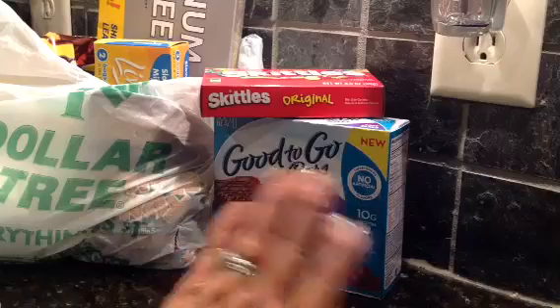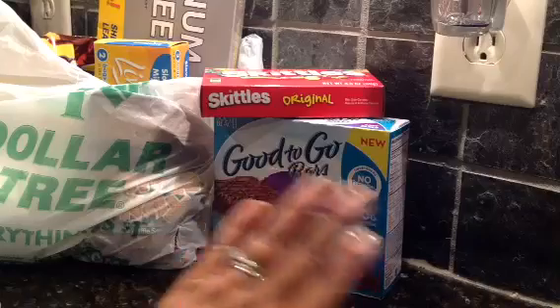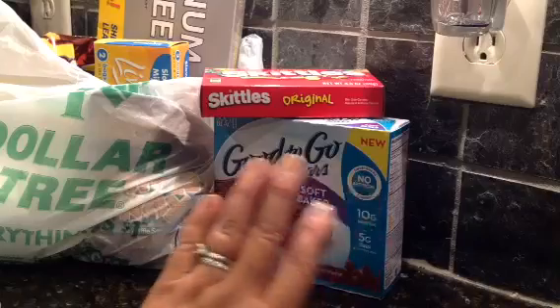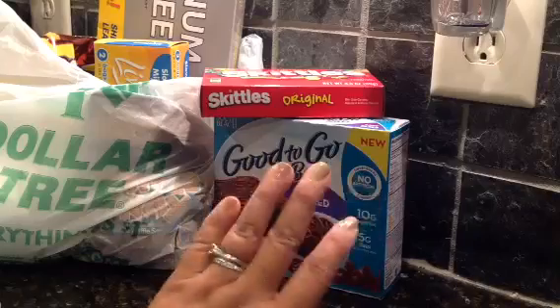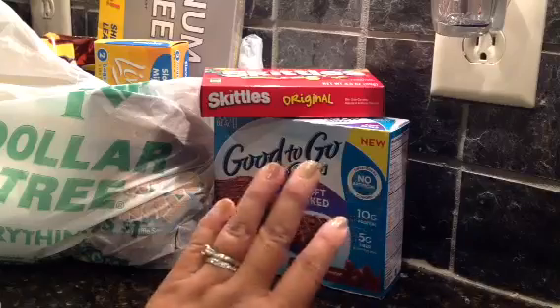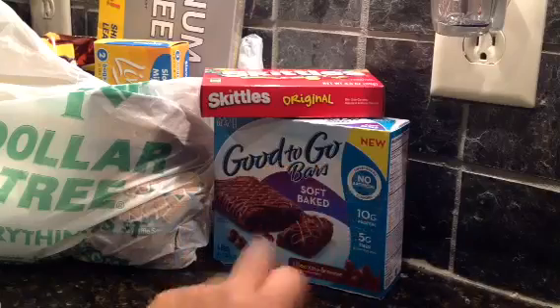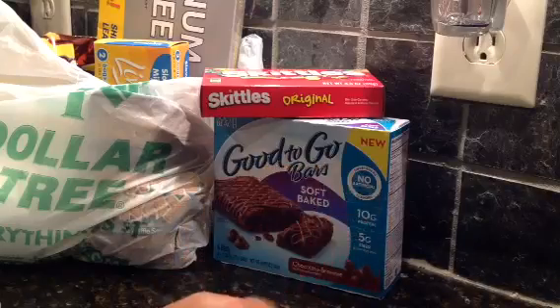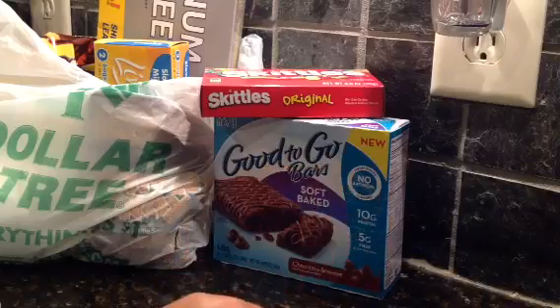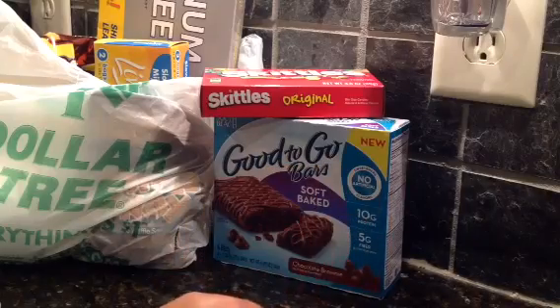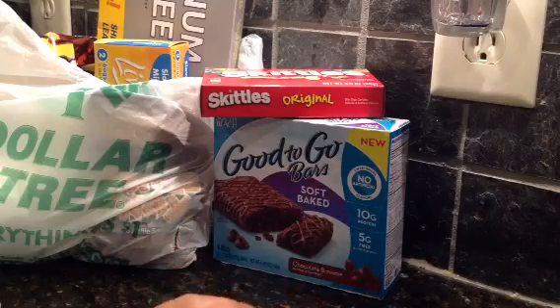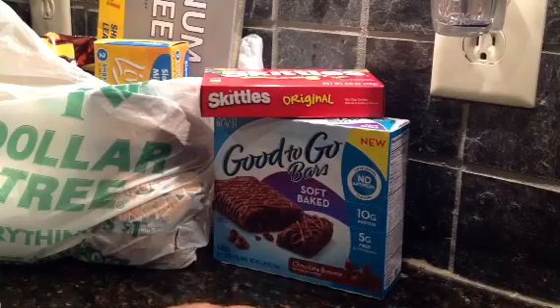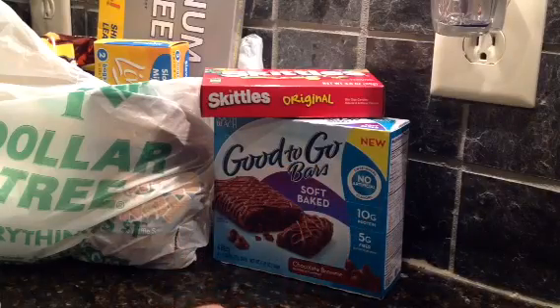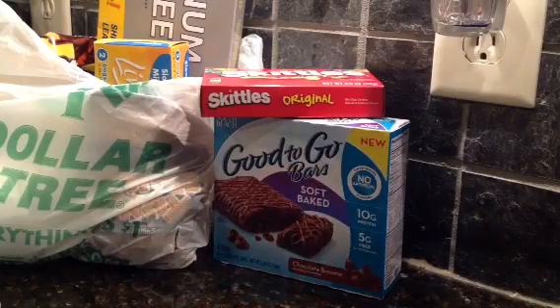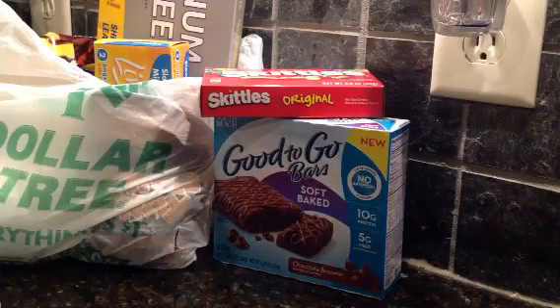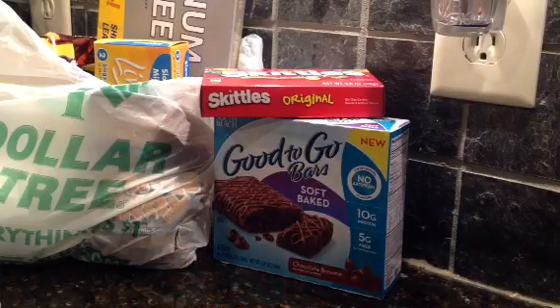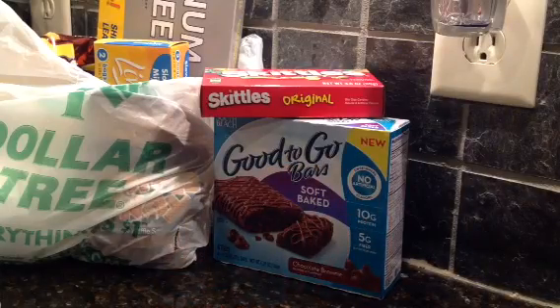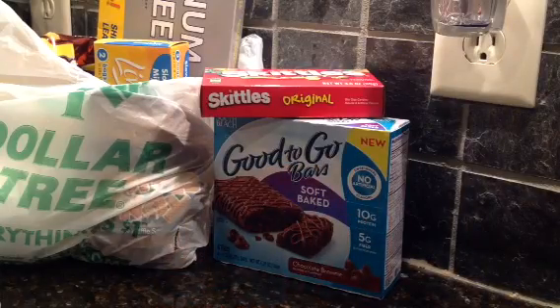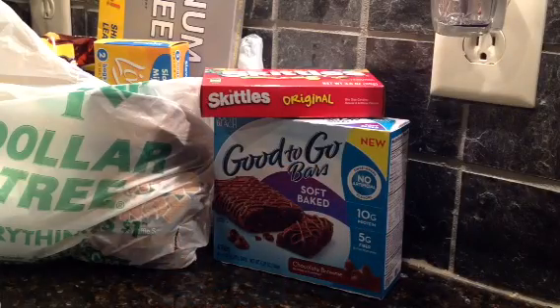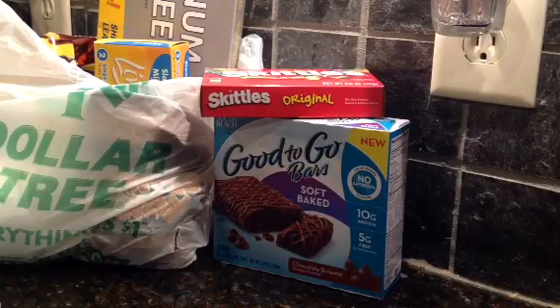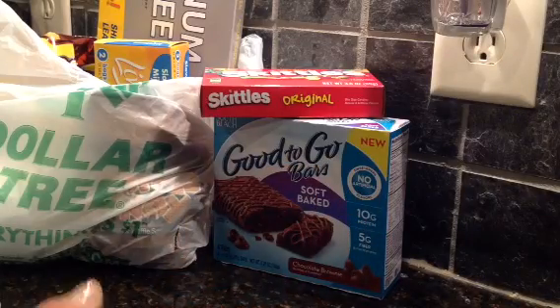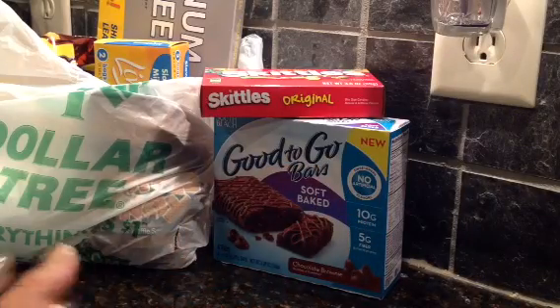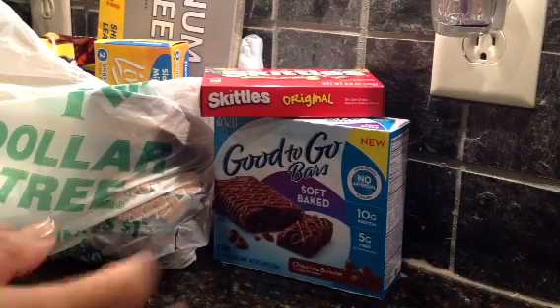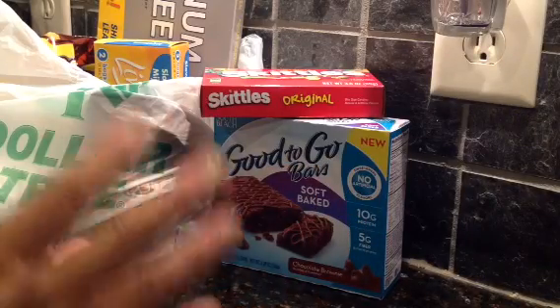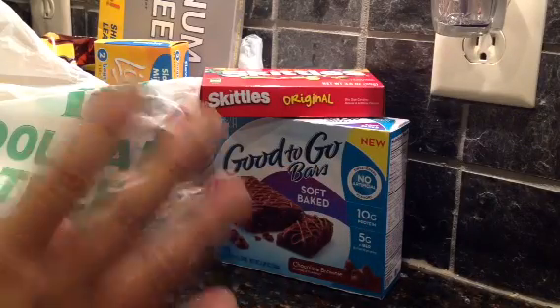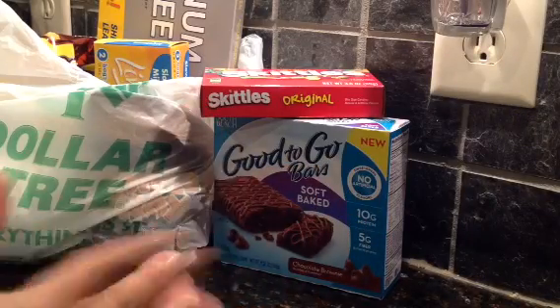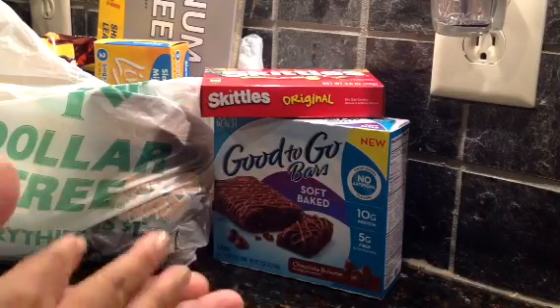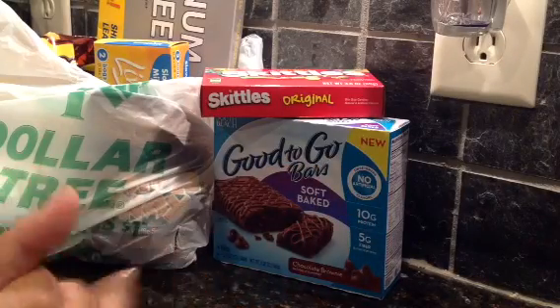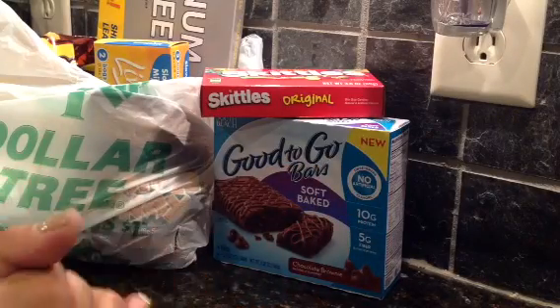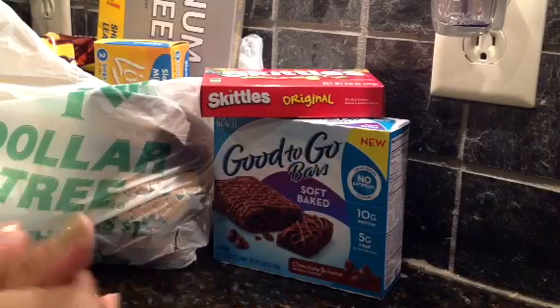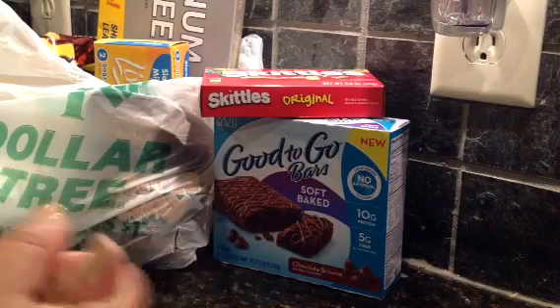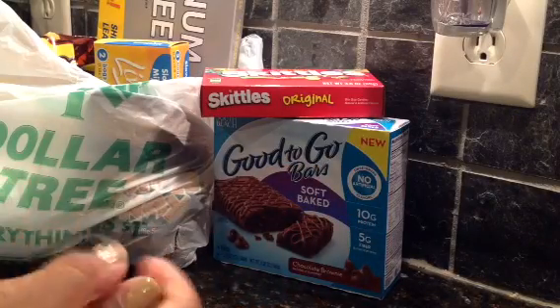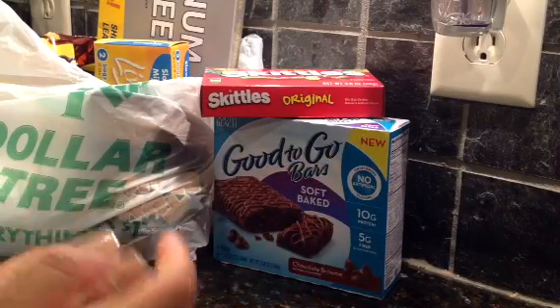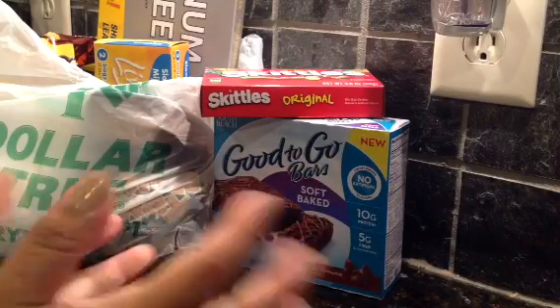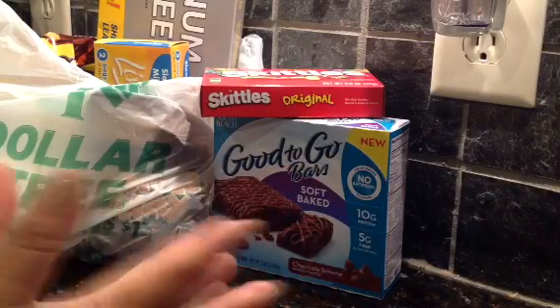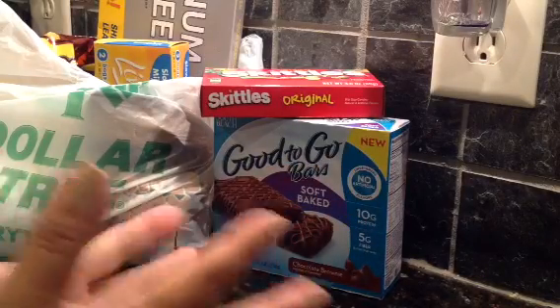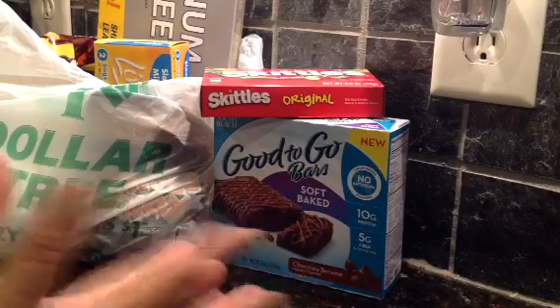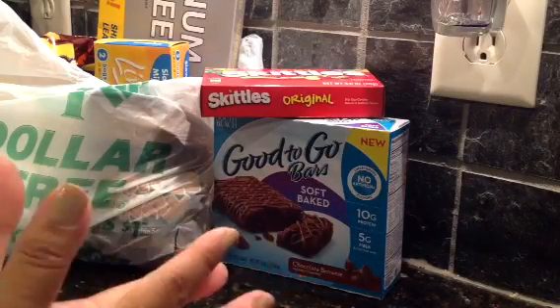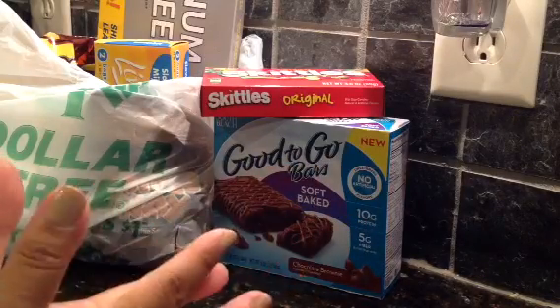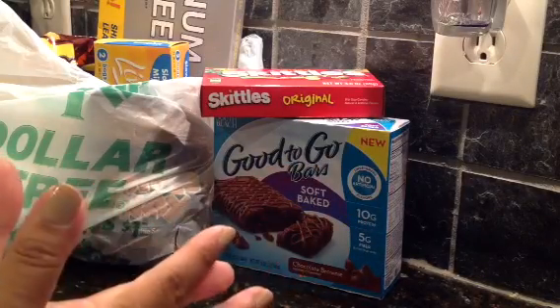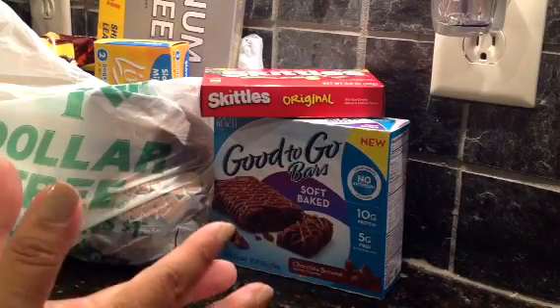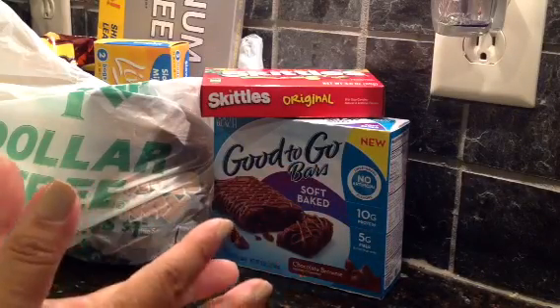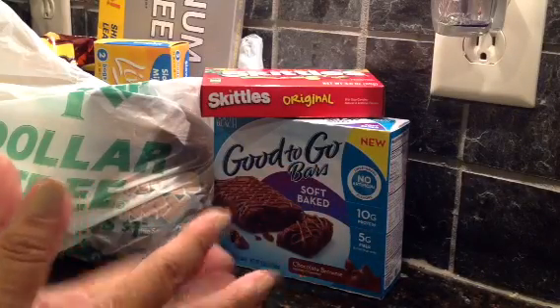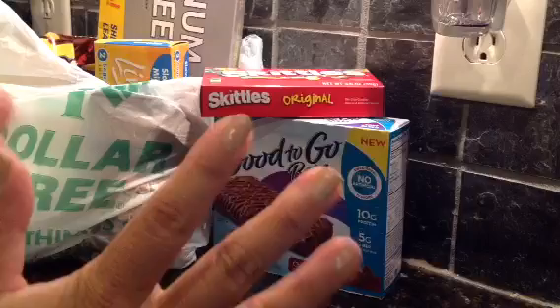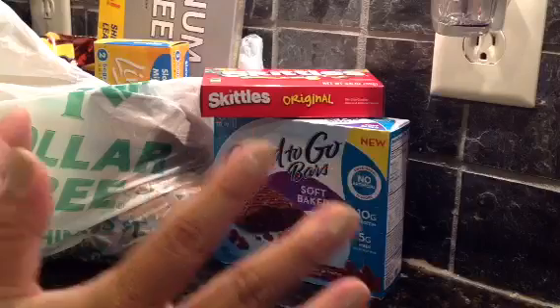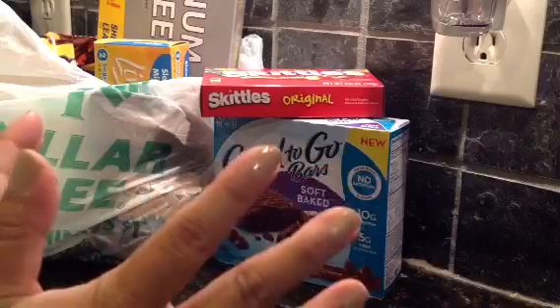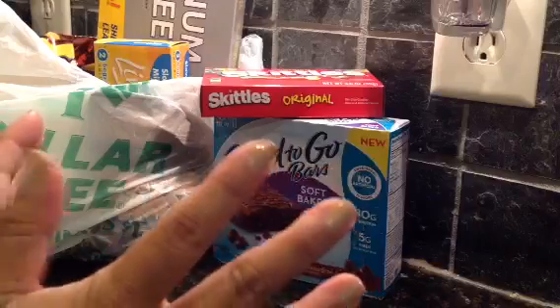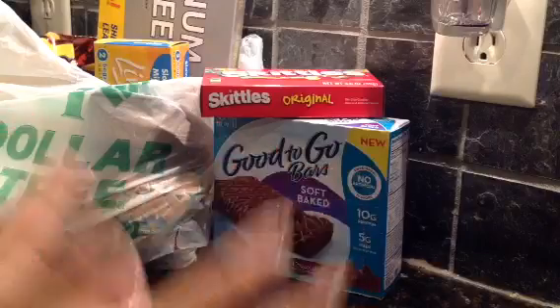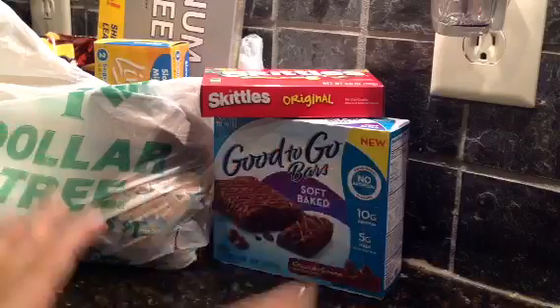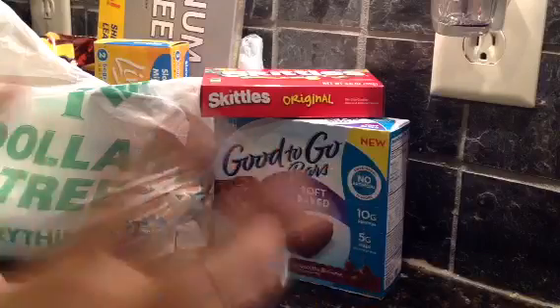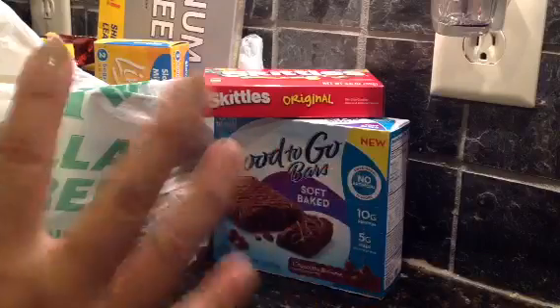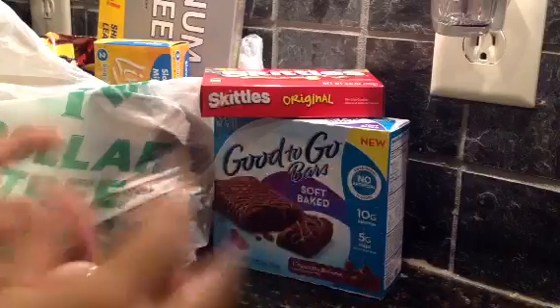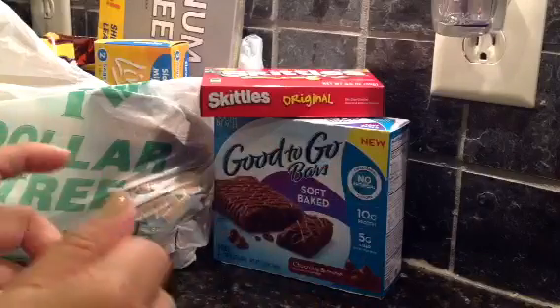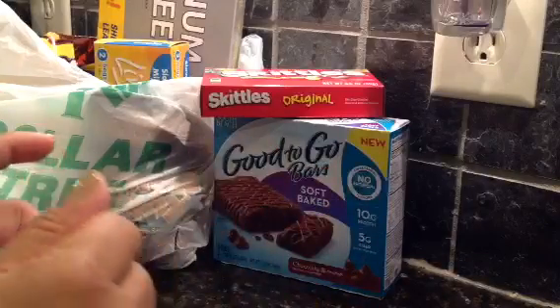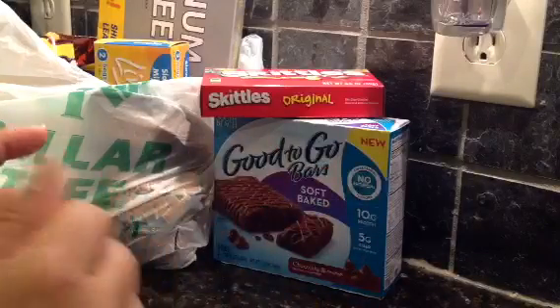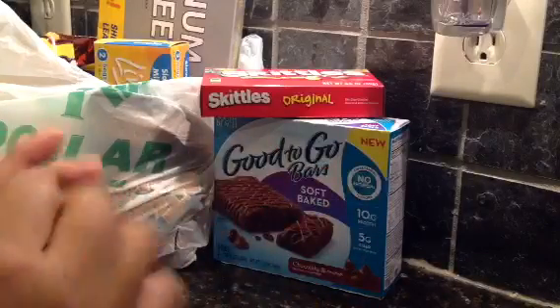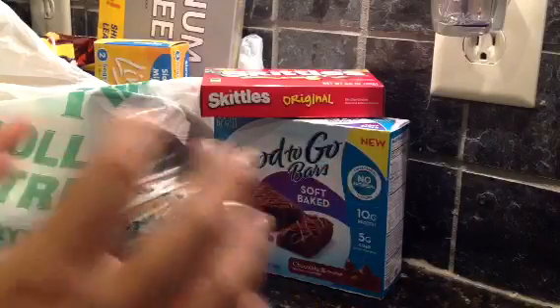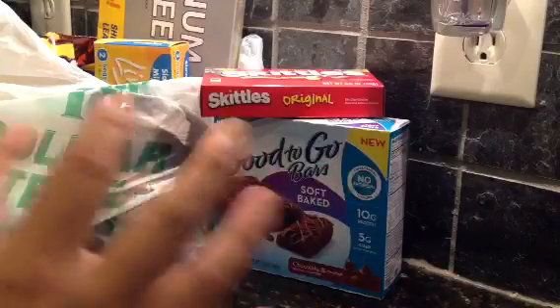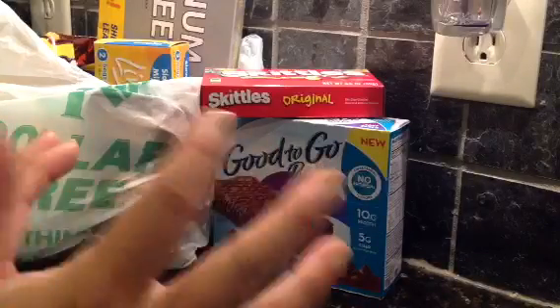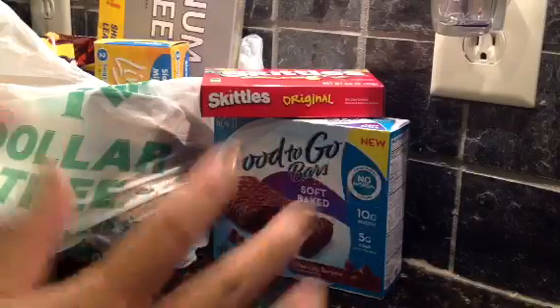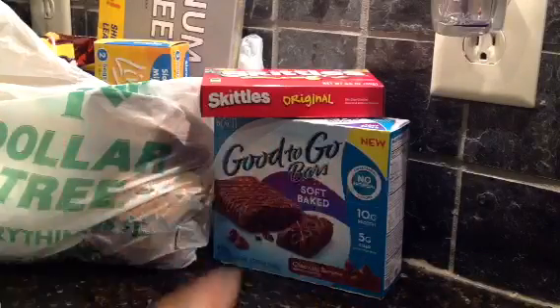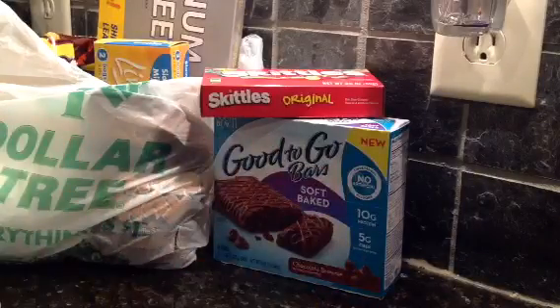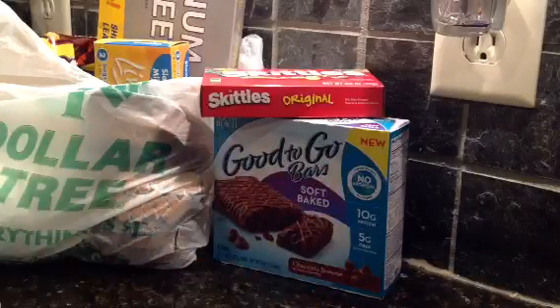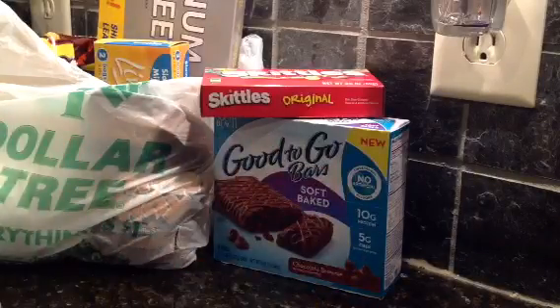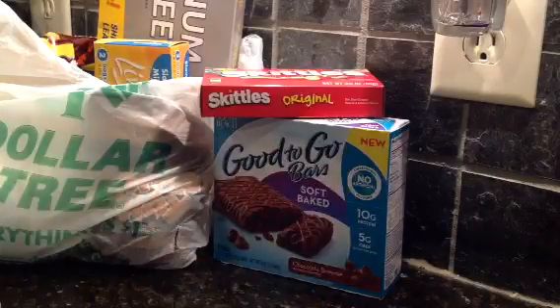Hey guys it's Judy and yes it's another Dollar Tree haul. Let's get started because I got a lot of stuff.